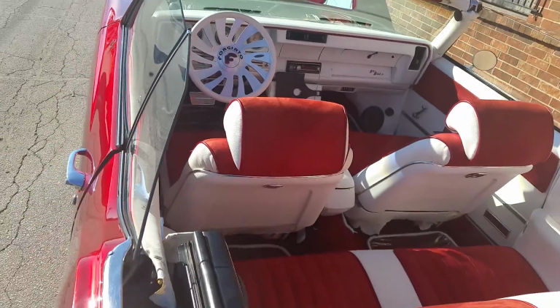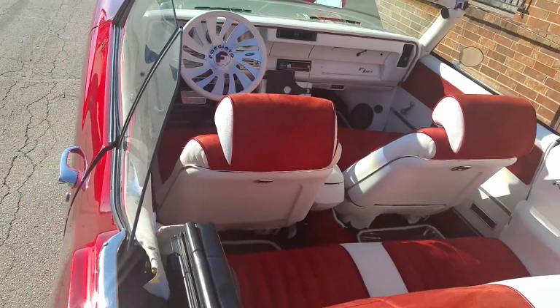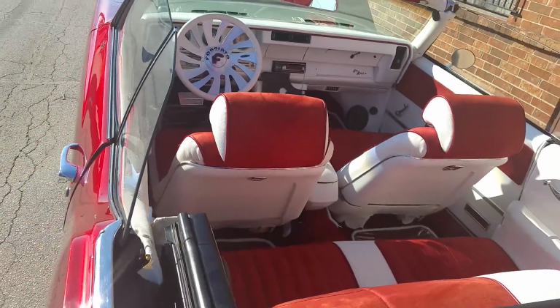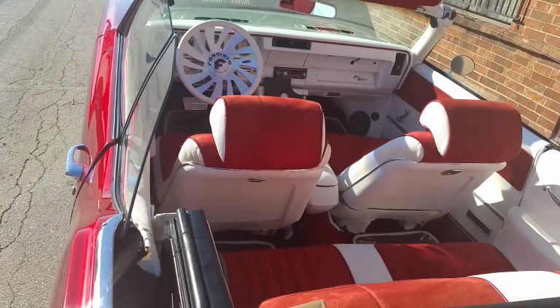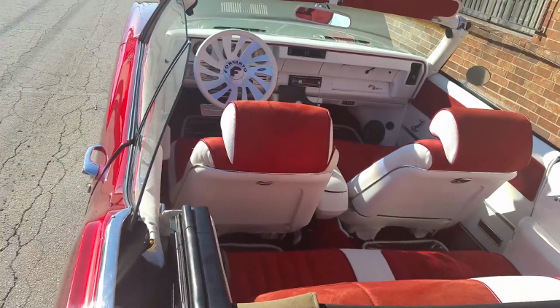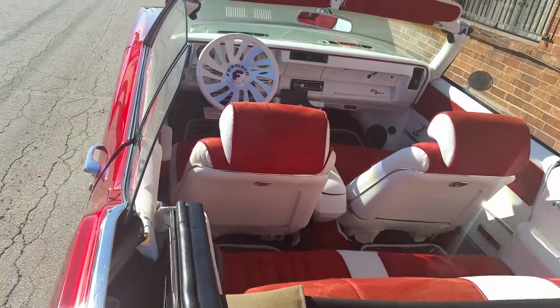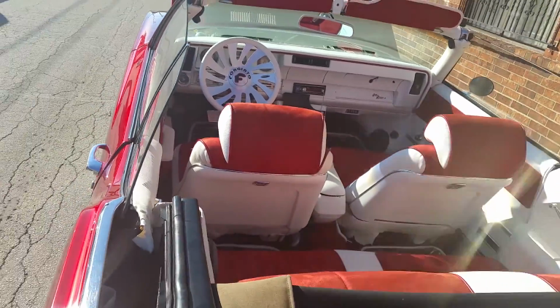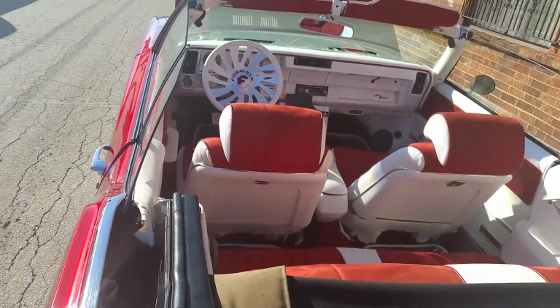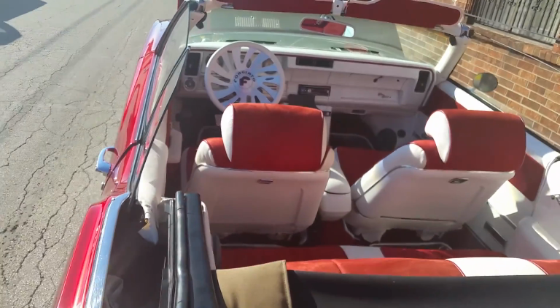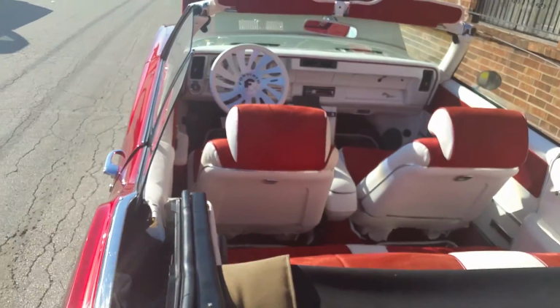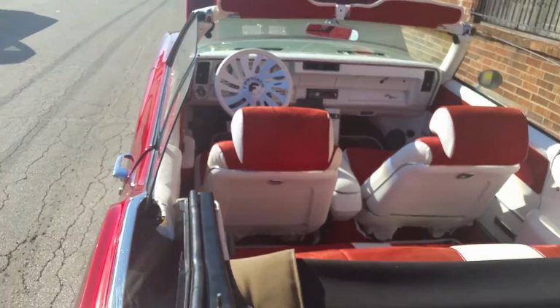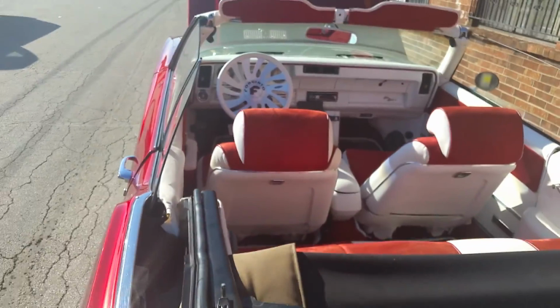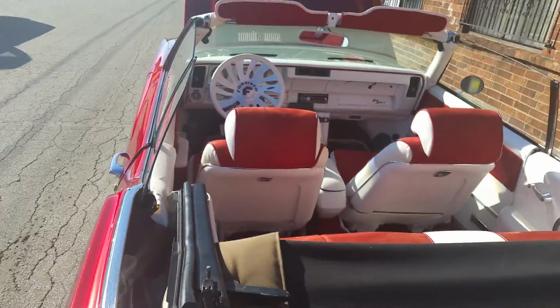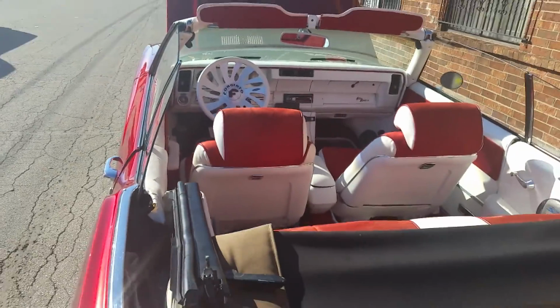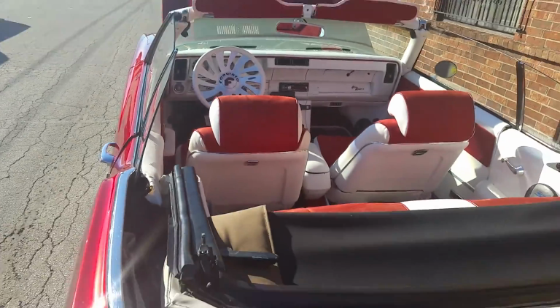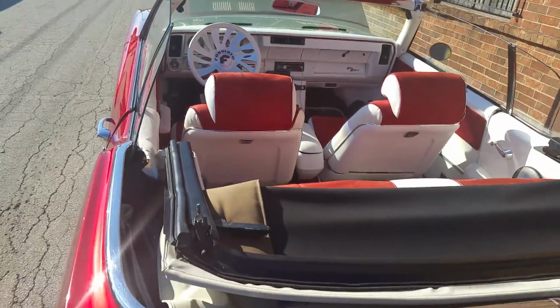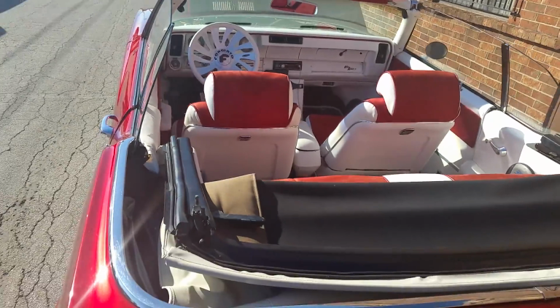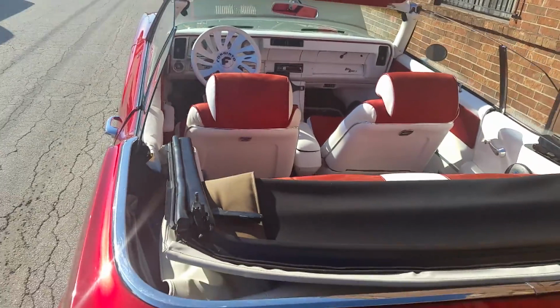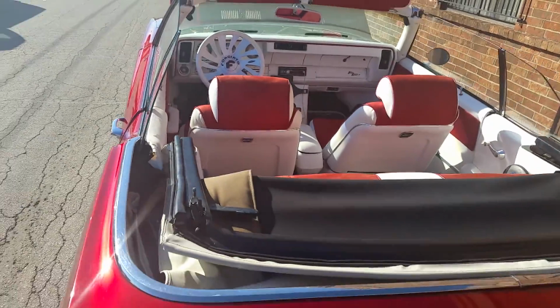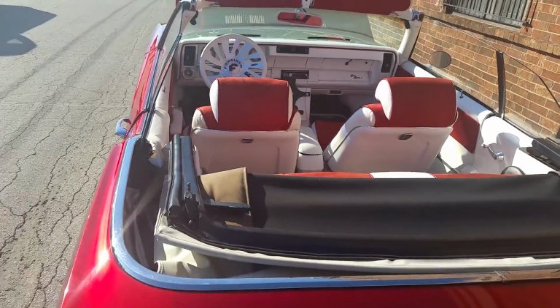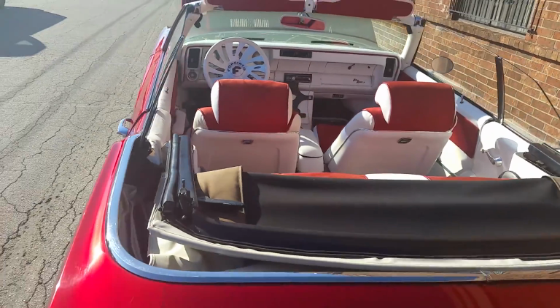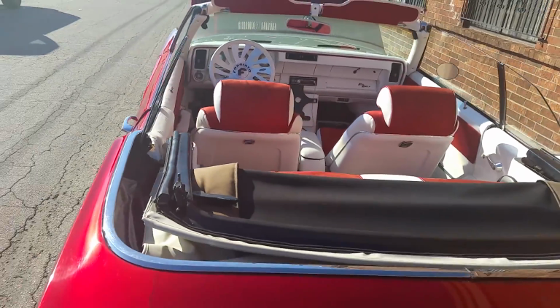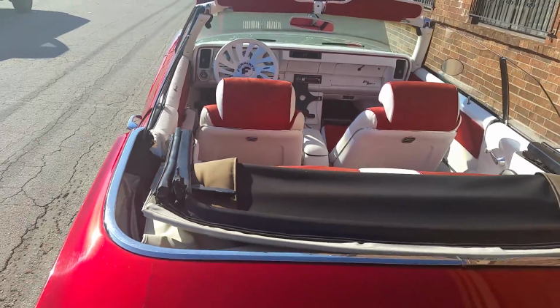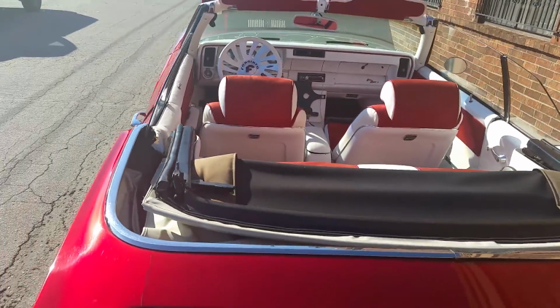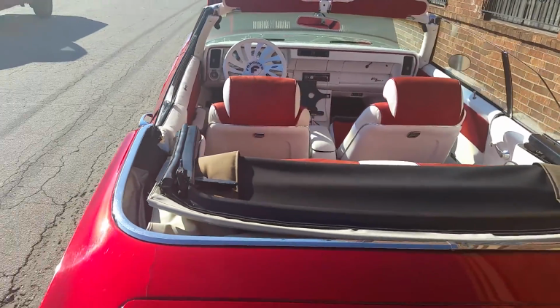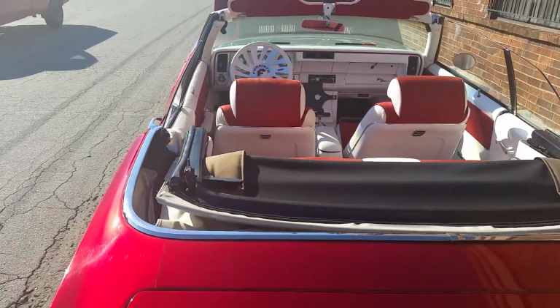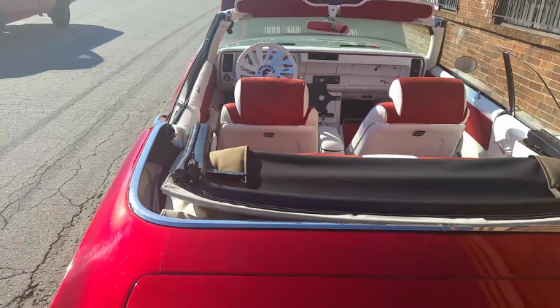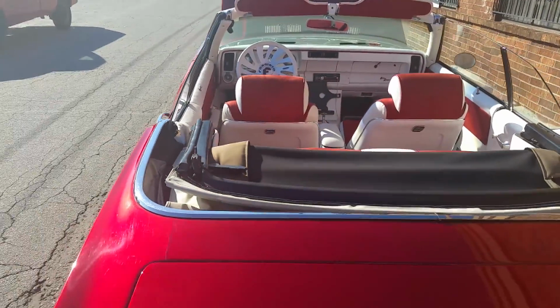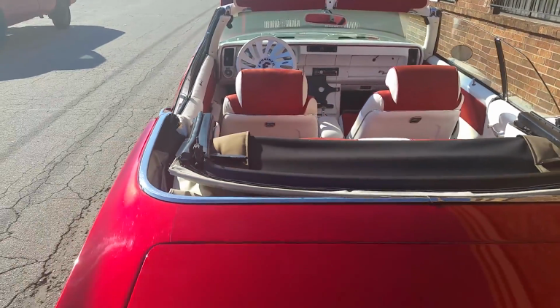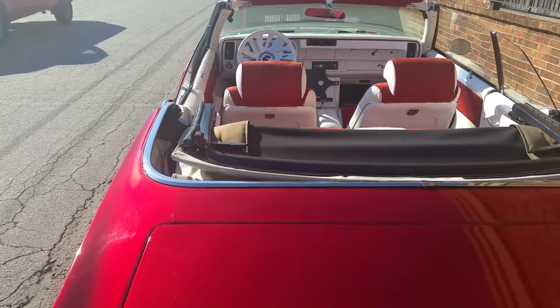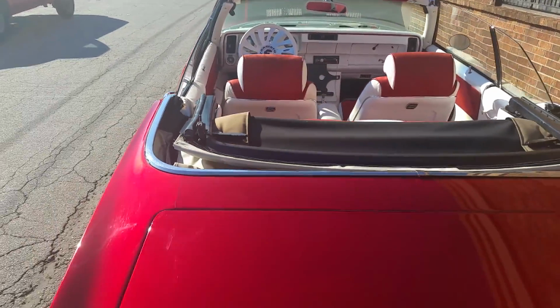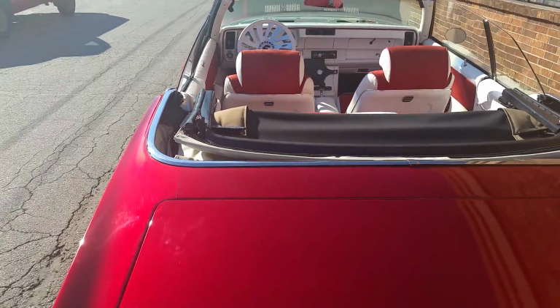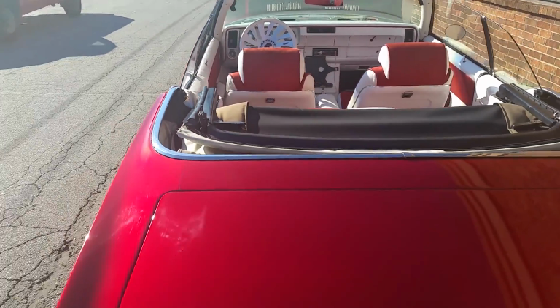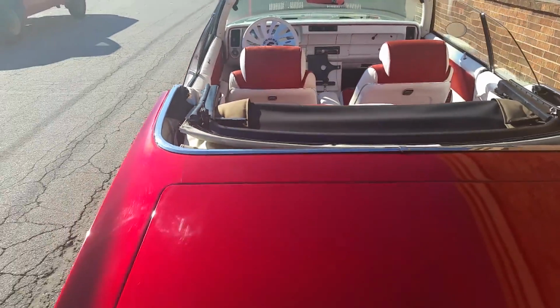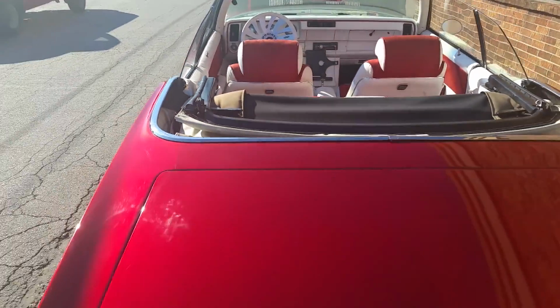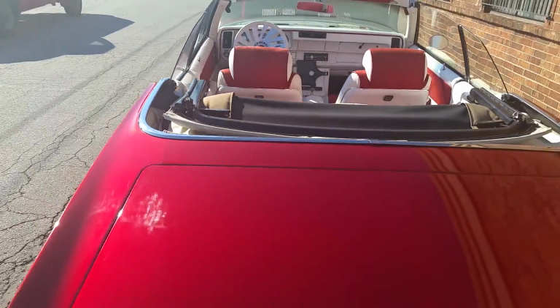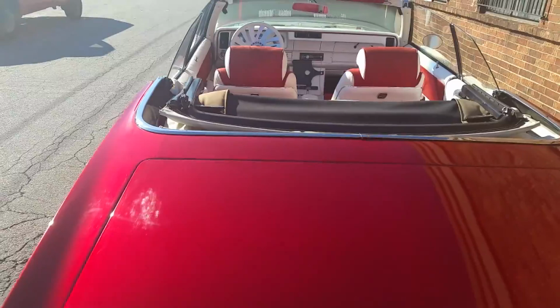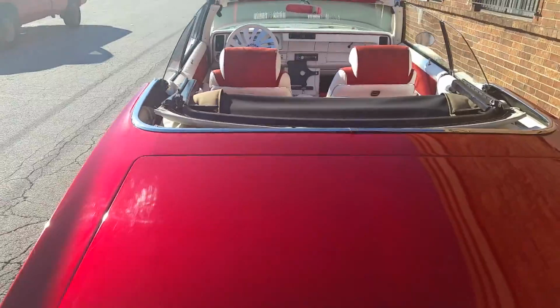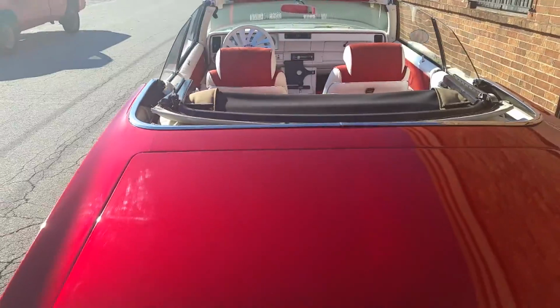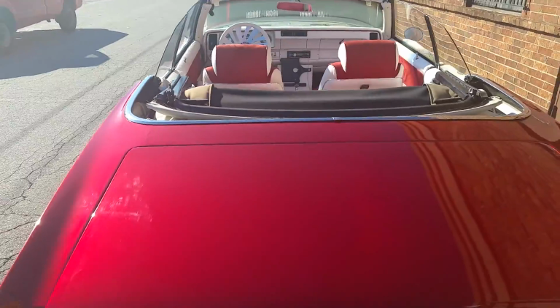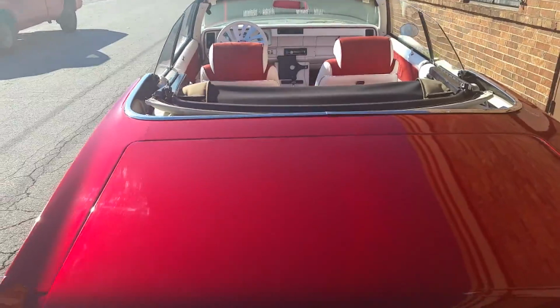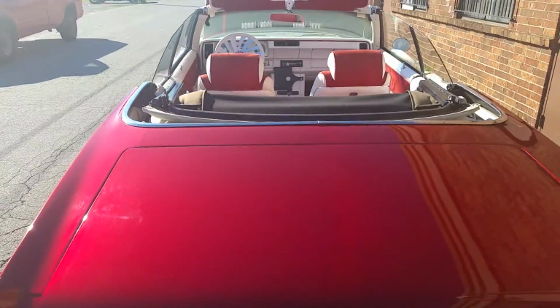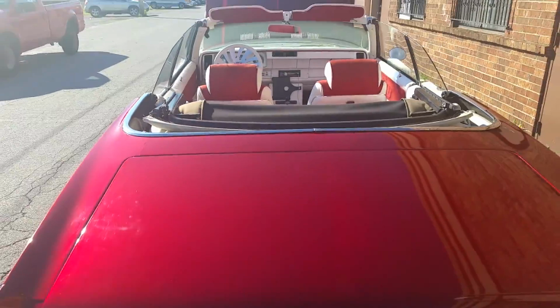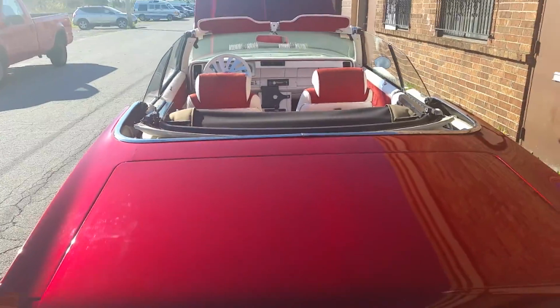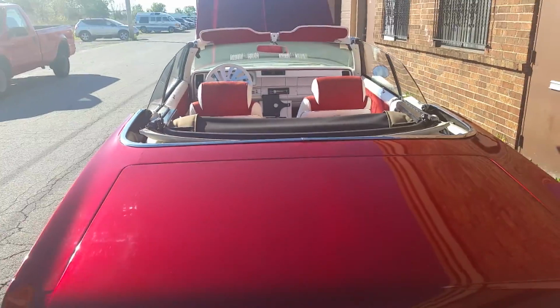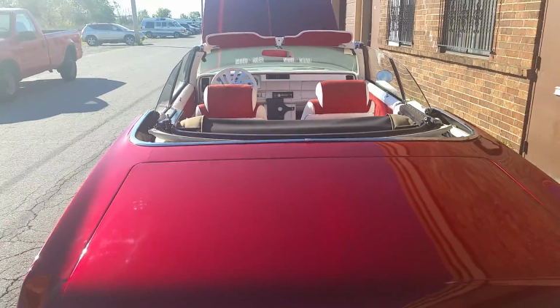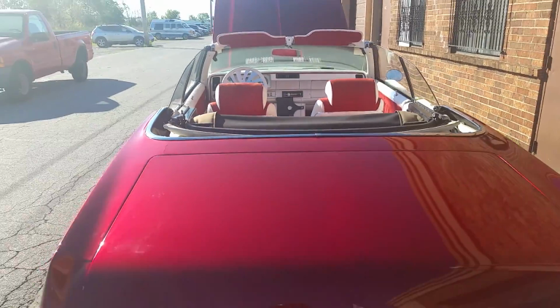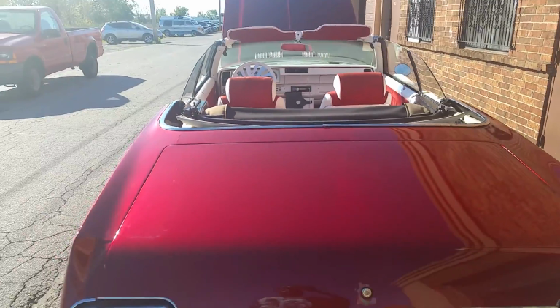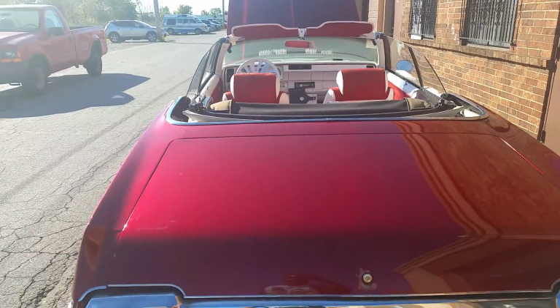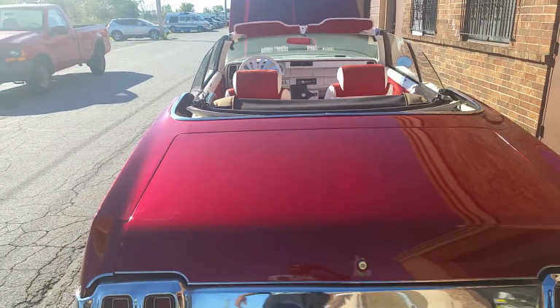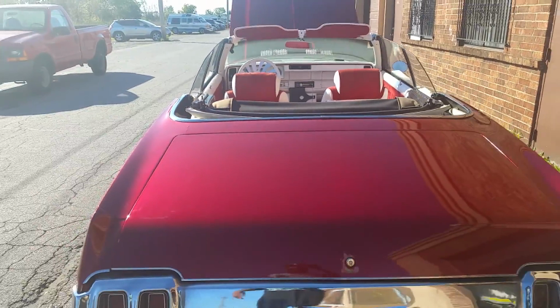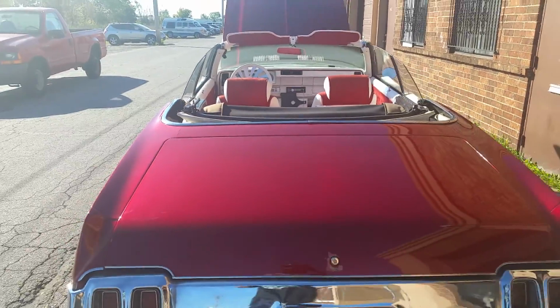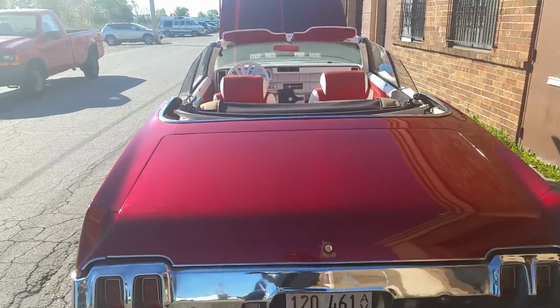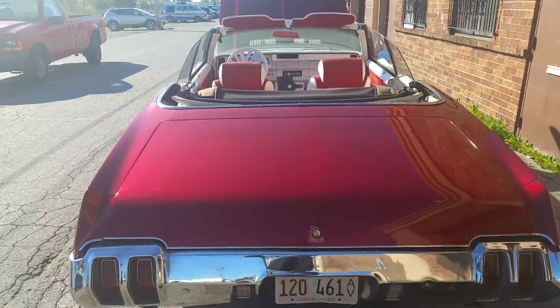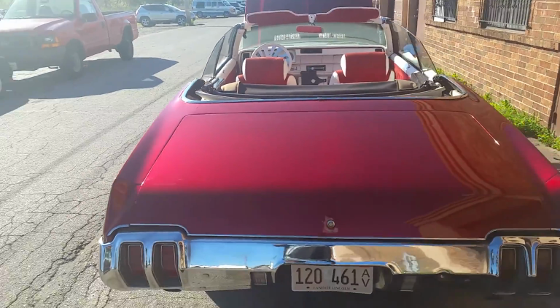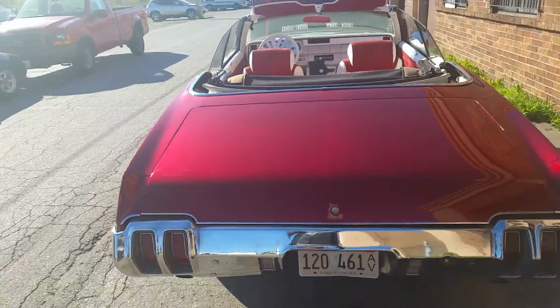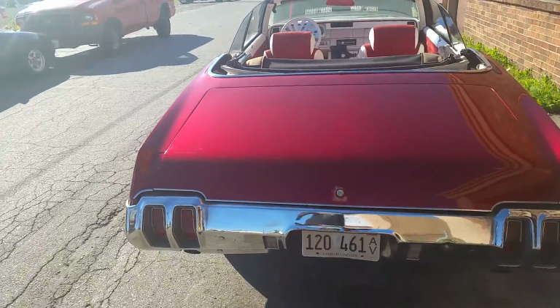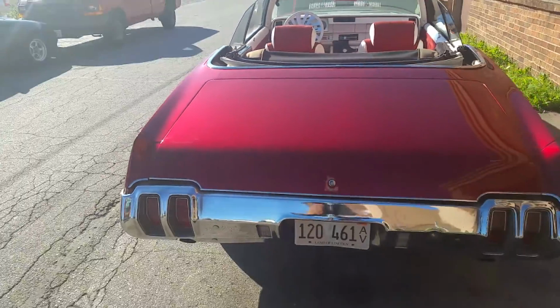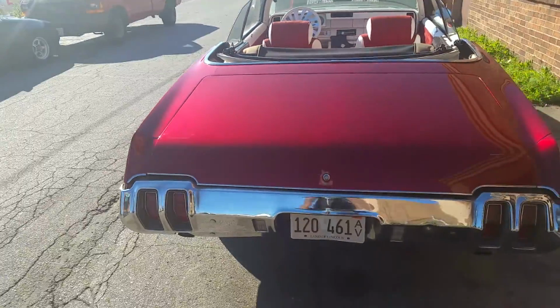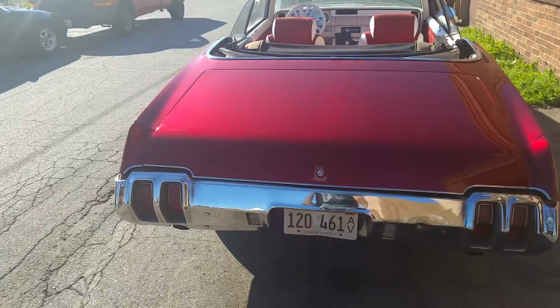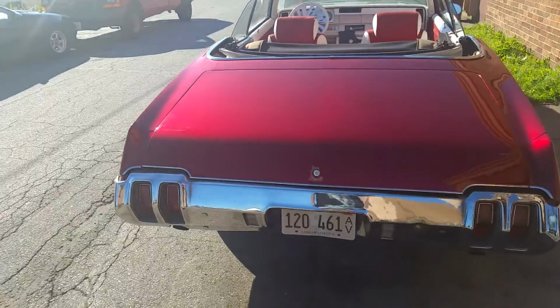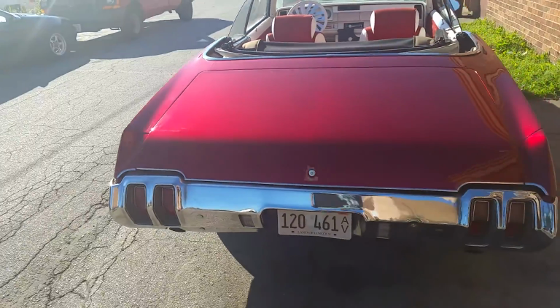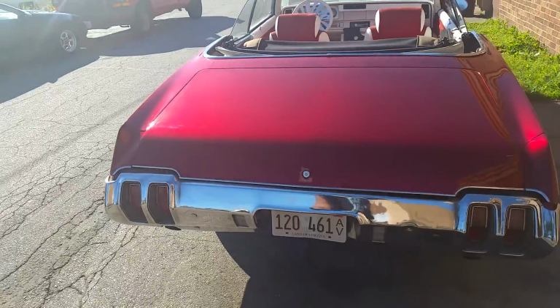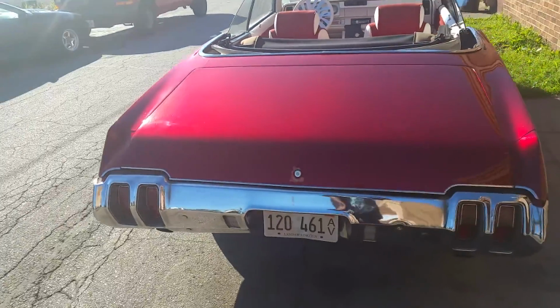And by the way, people, this car has been painted 10 years this color. So if y'all see any flaws in the car...